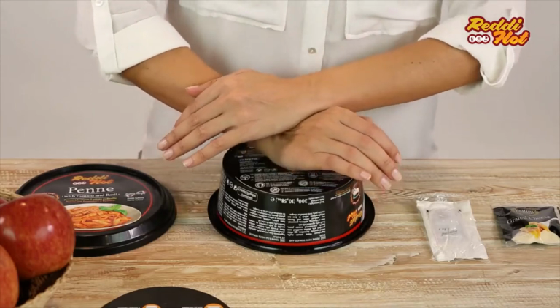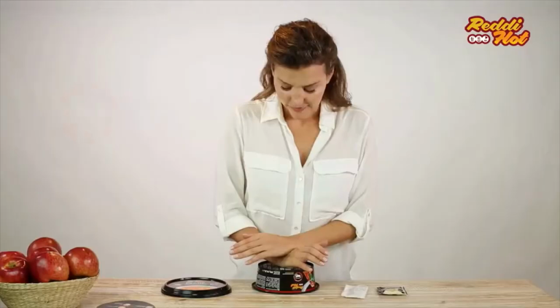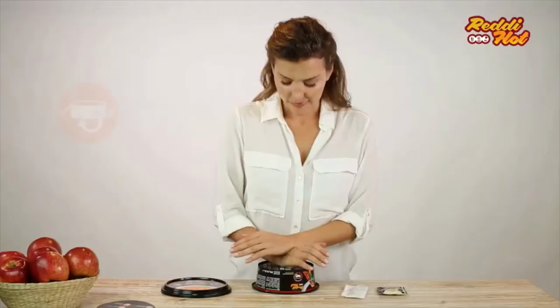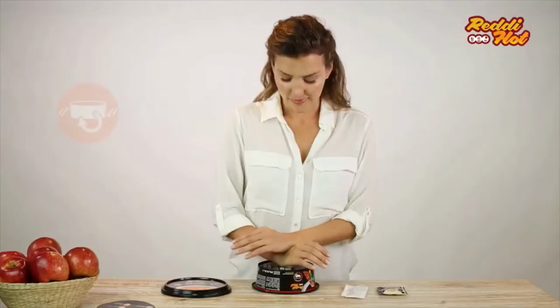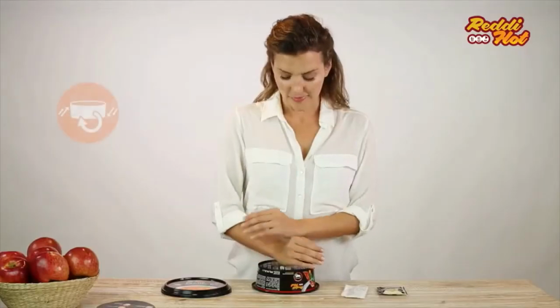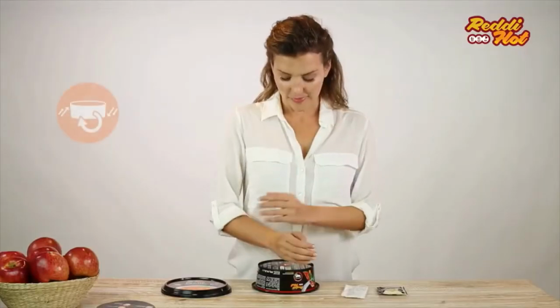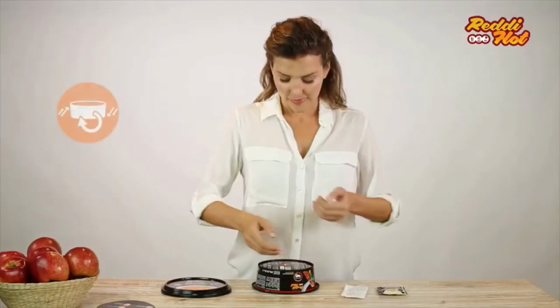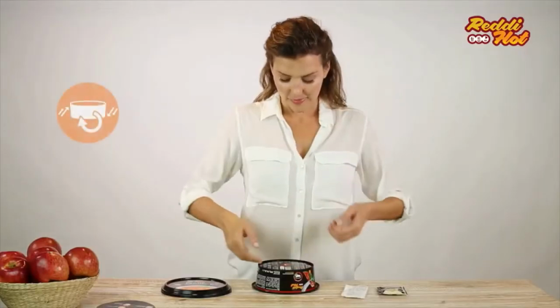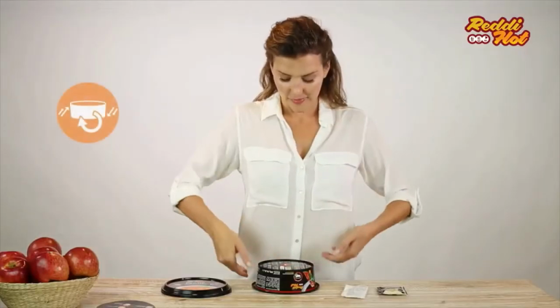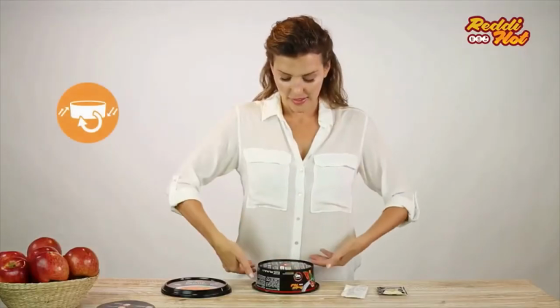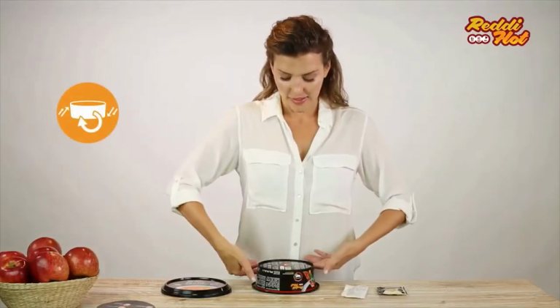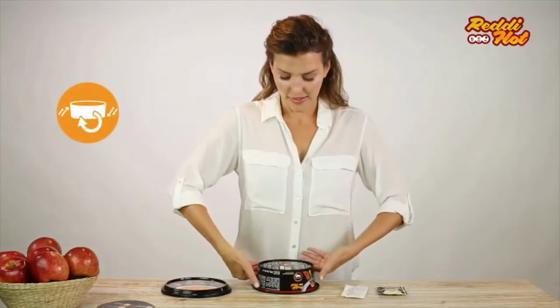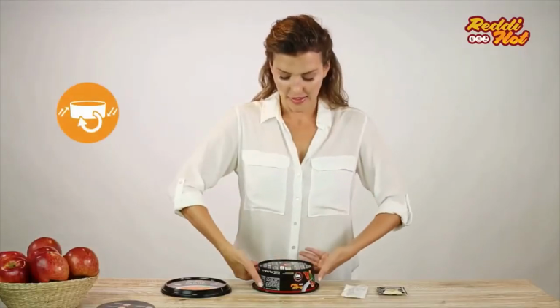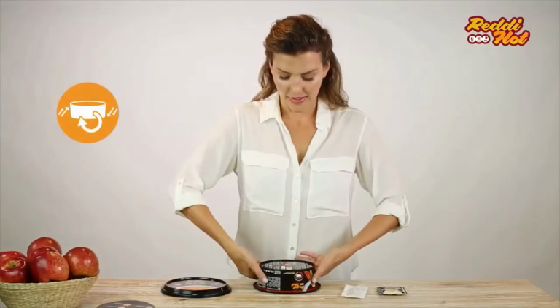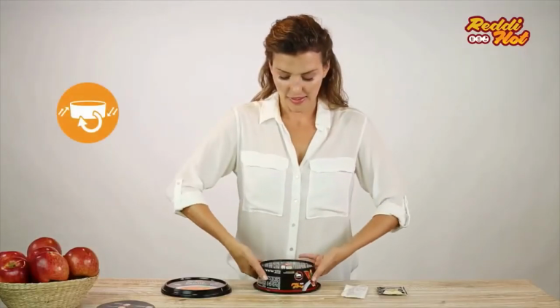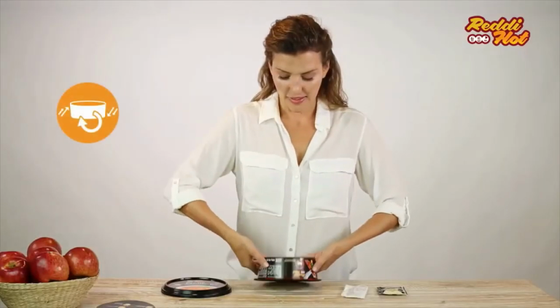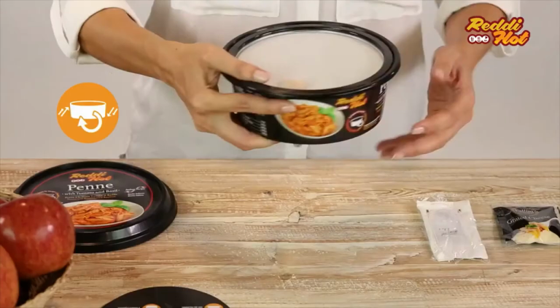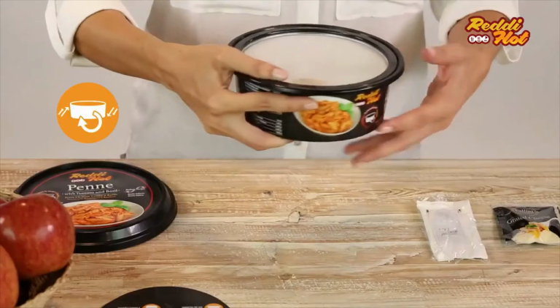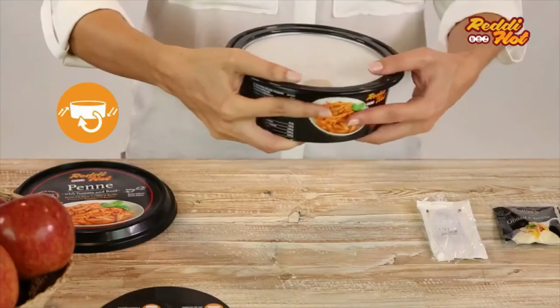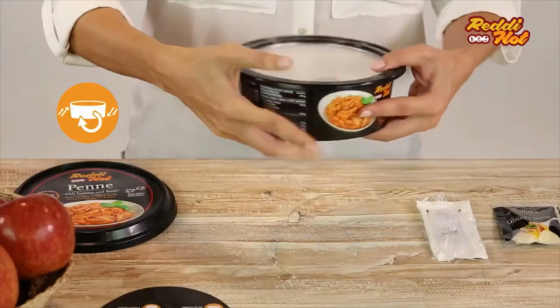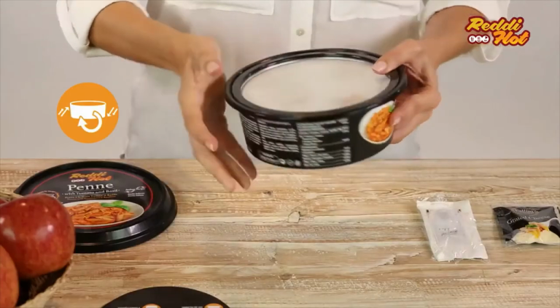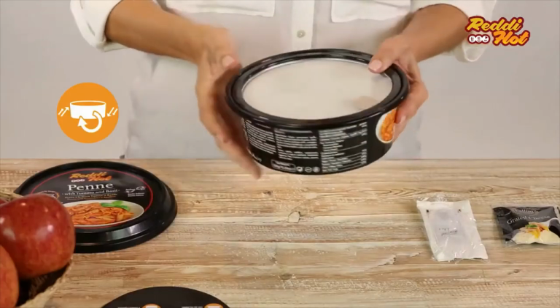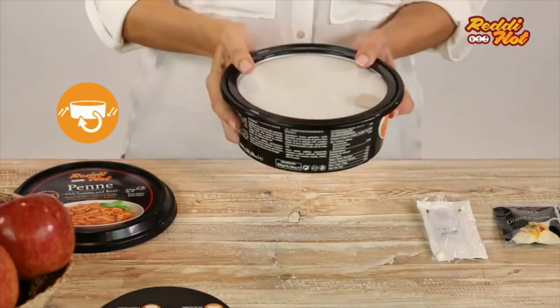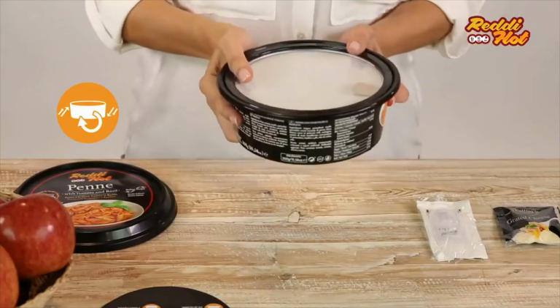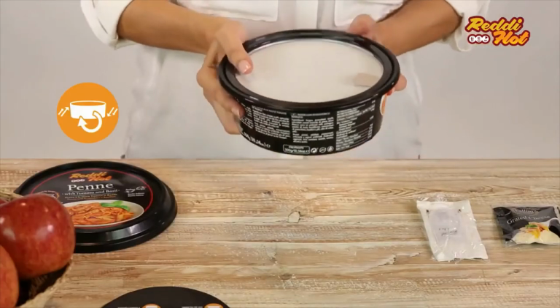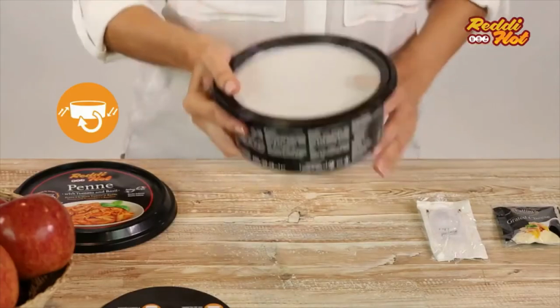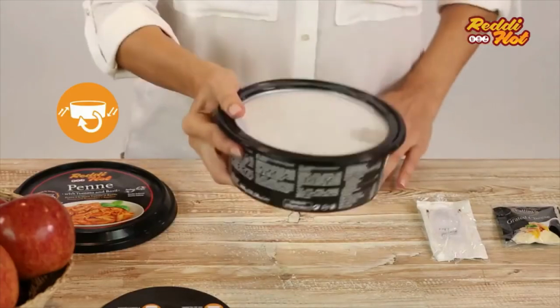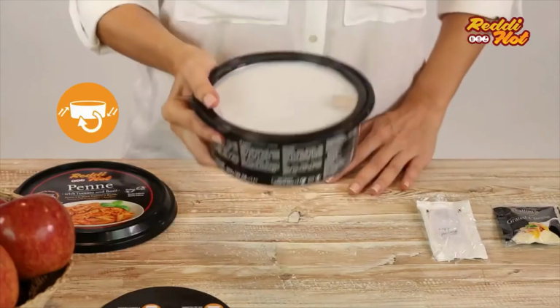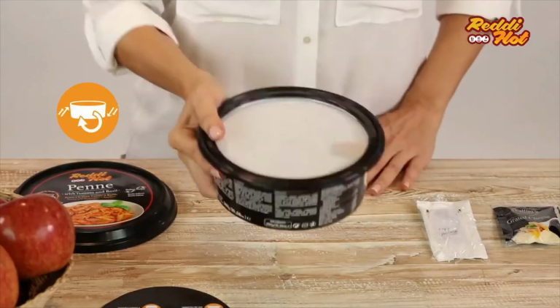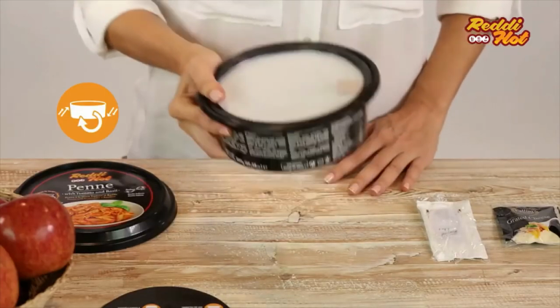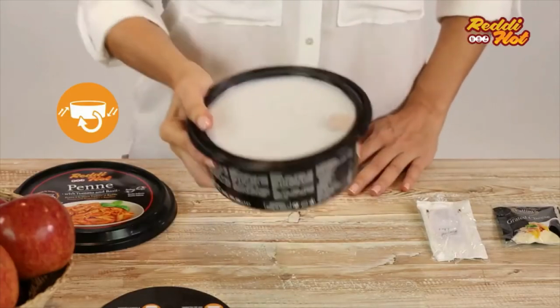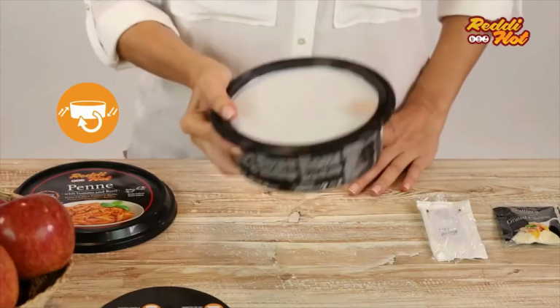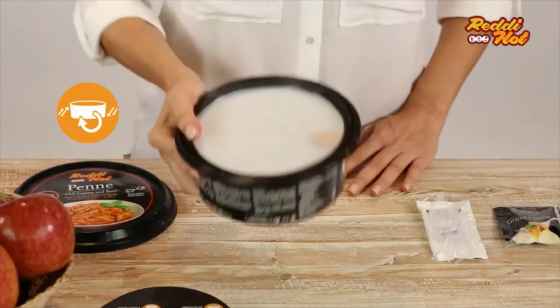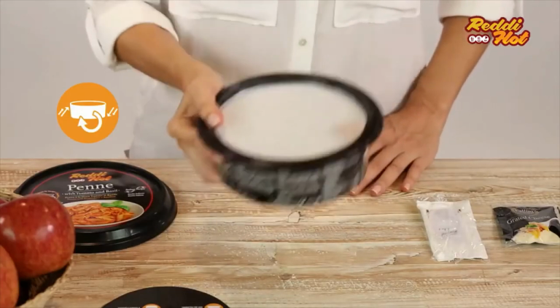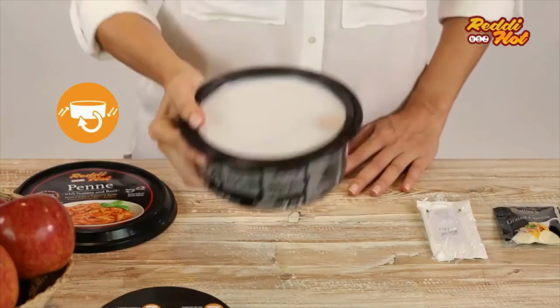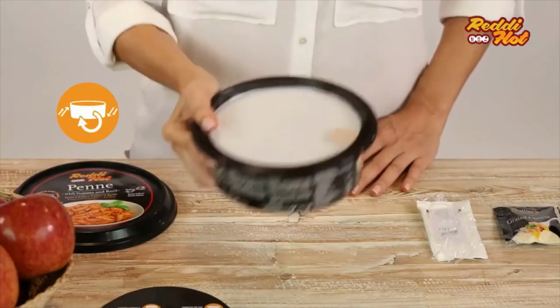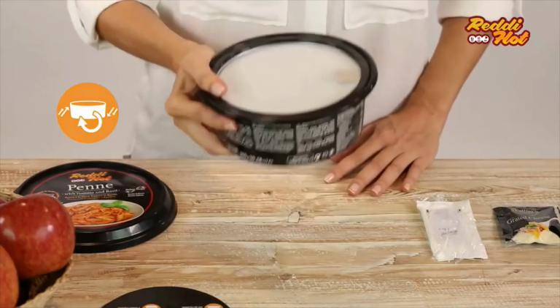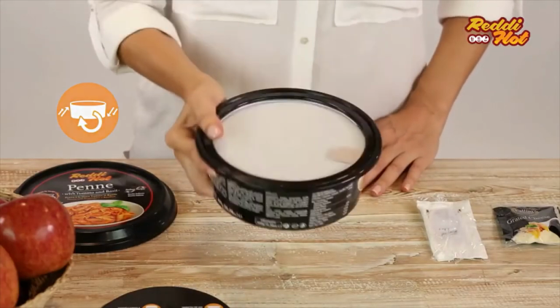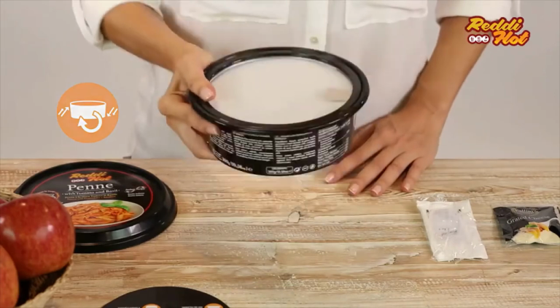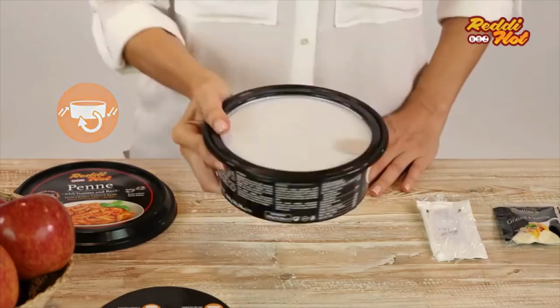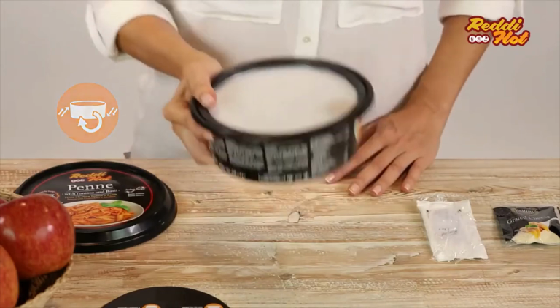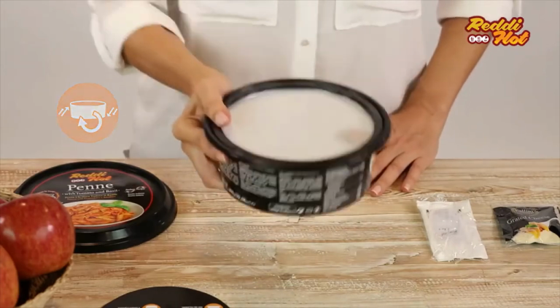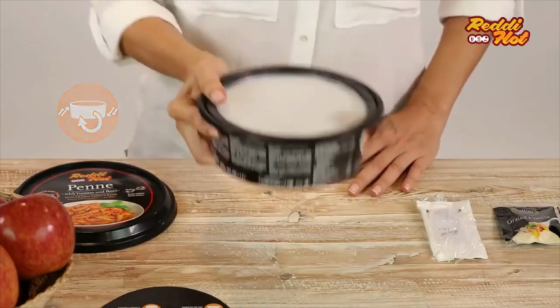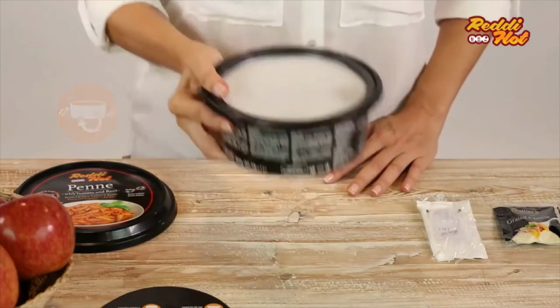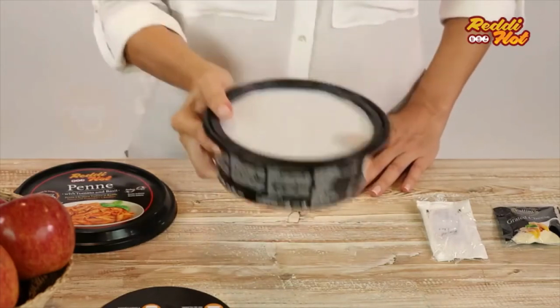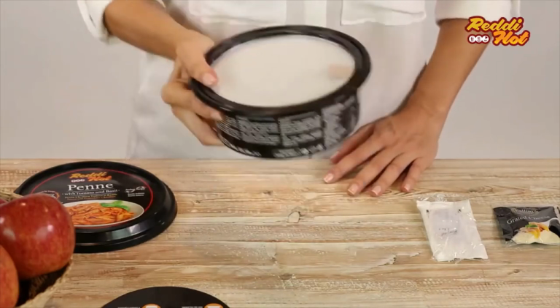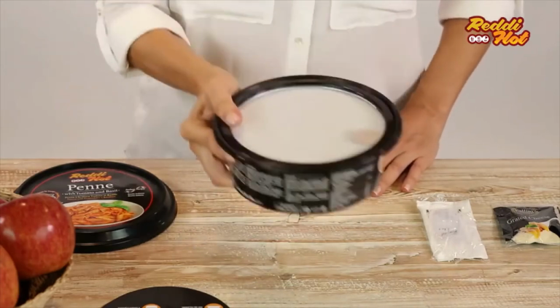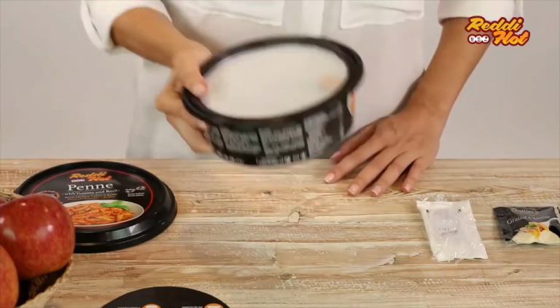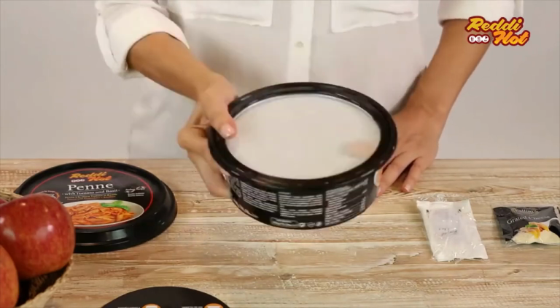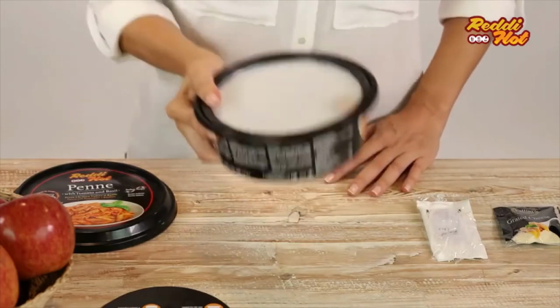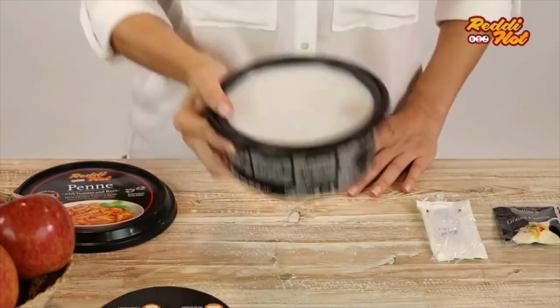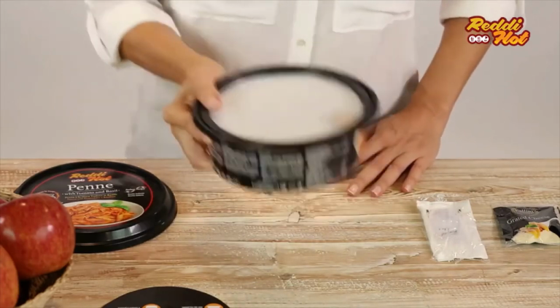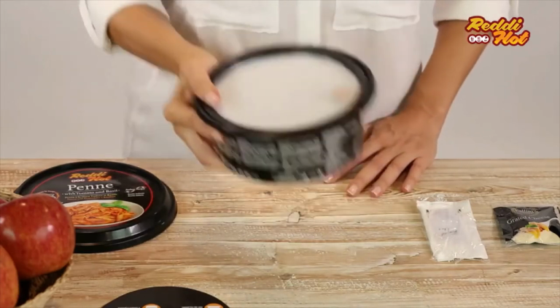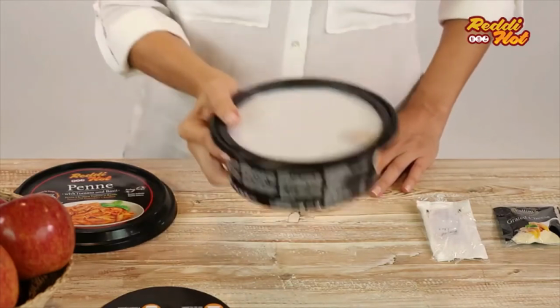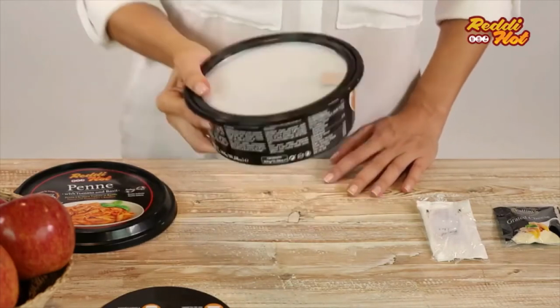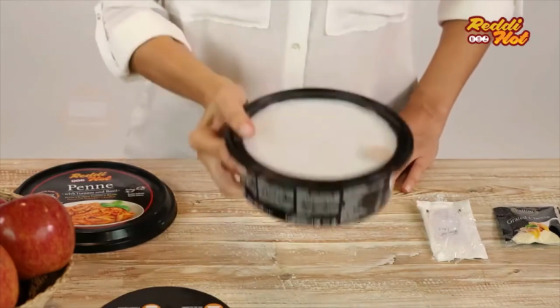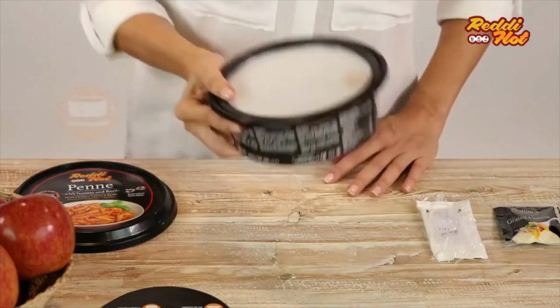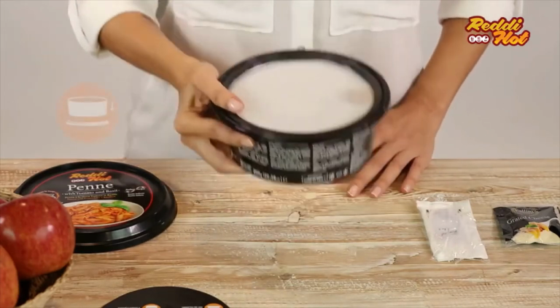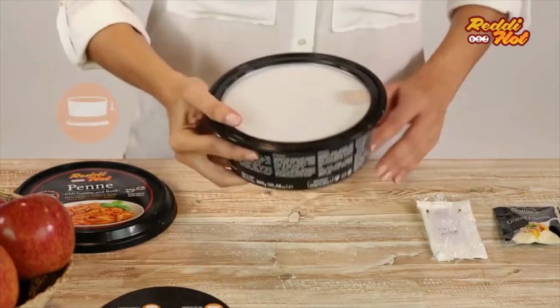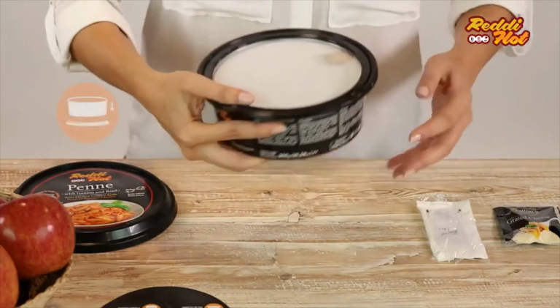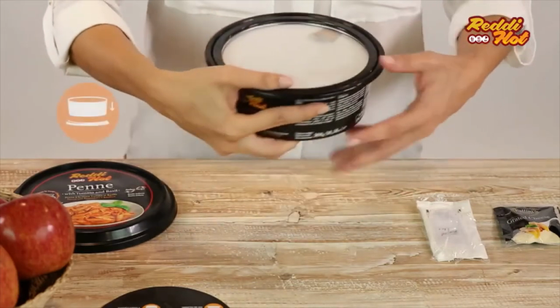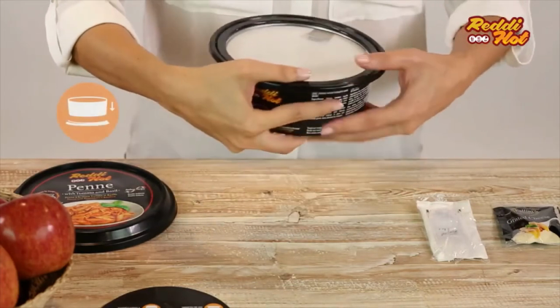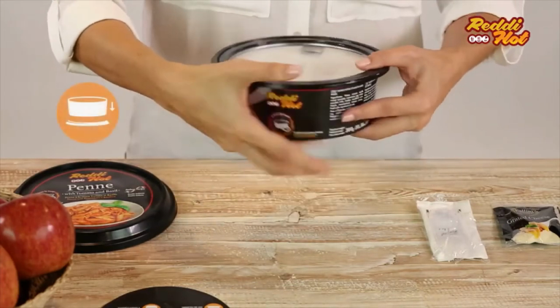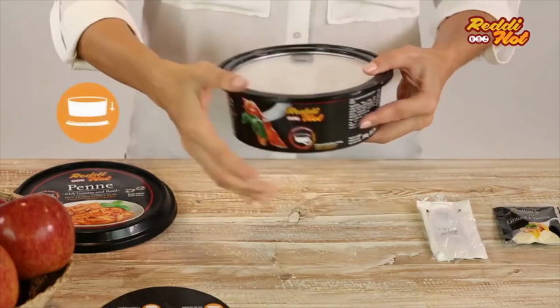Turn the container right side up, shake it well in various directions for a few seconds and place it on the lid.